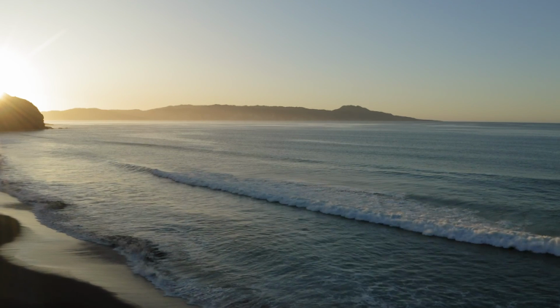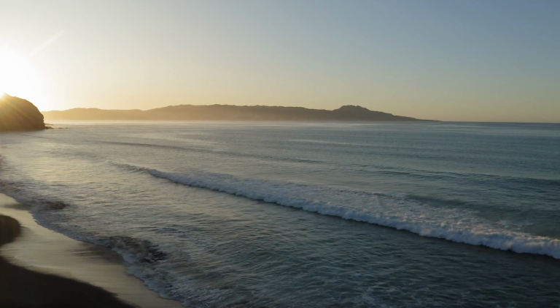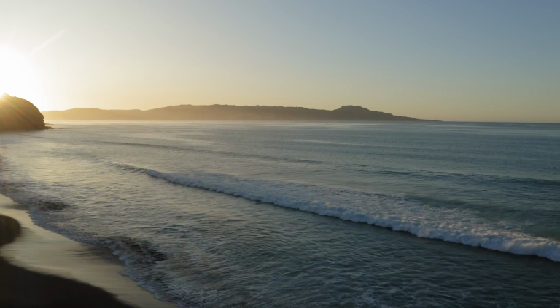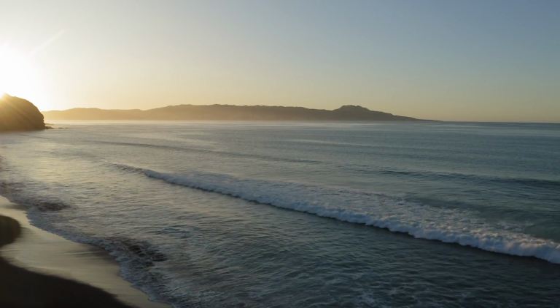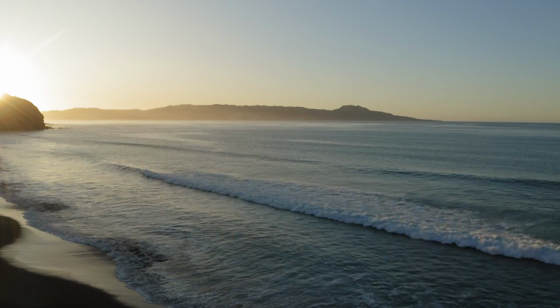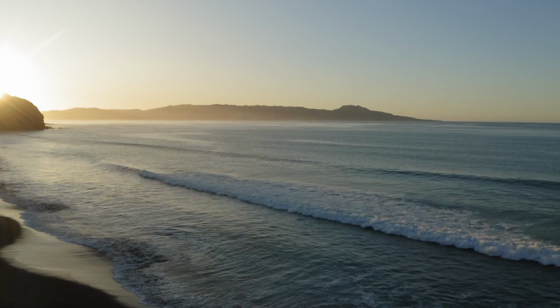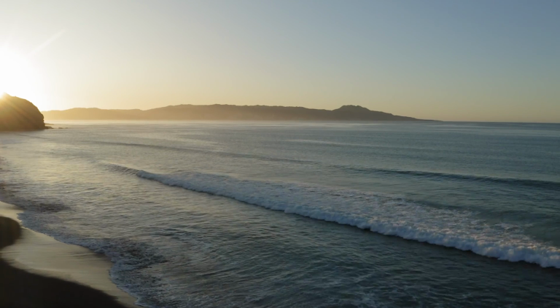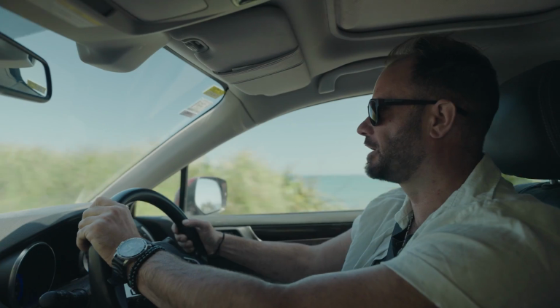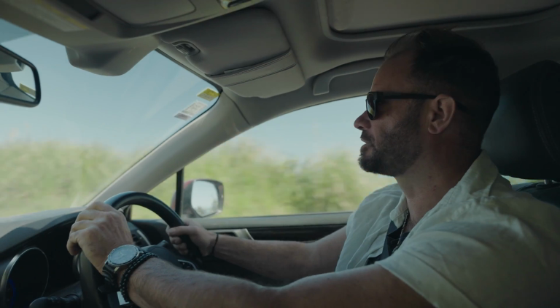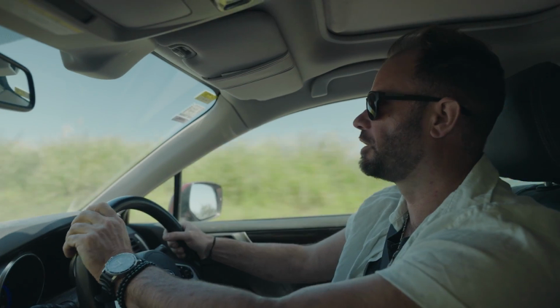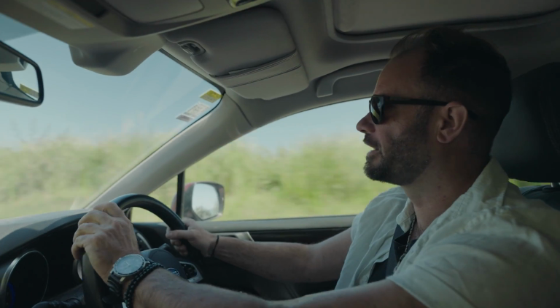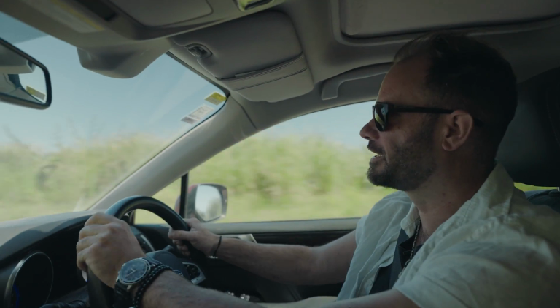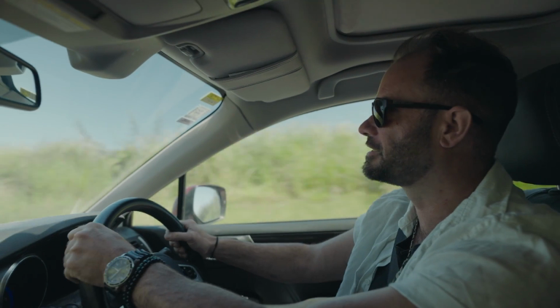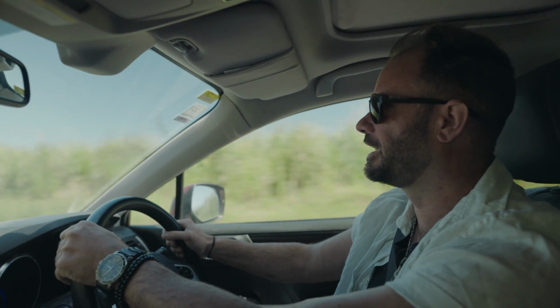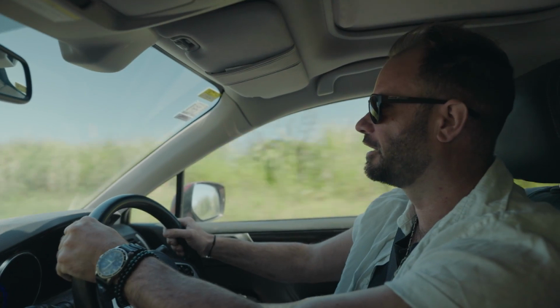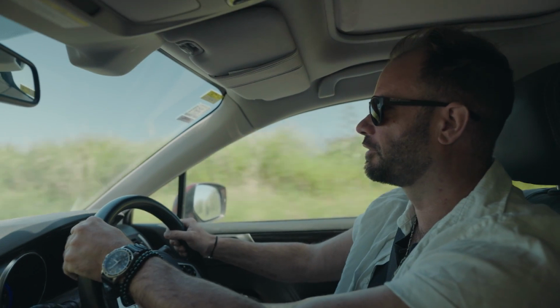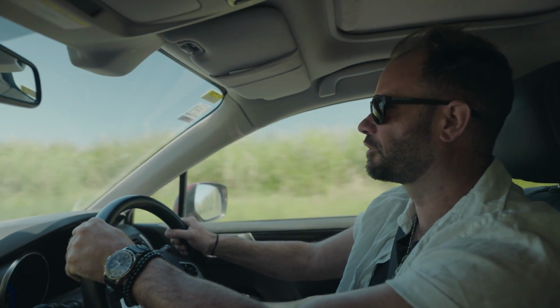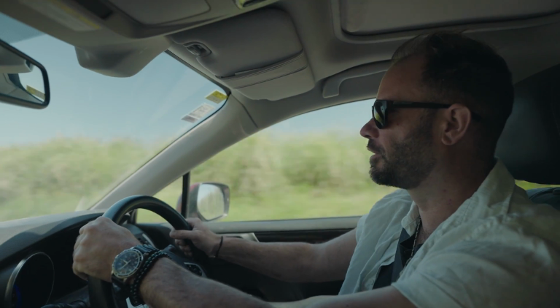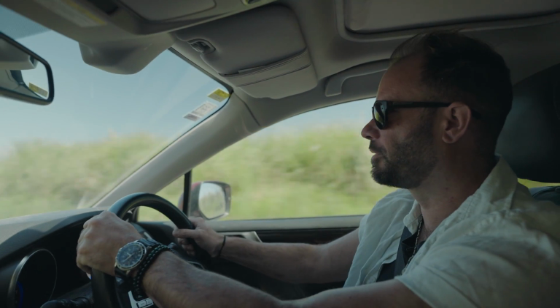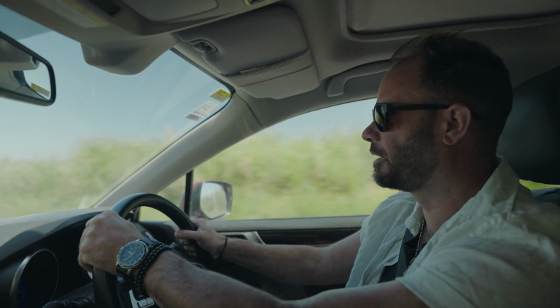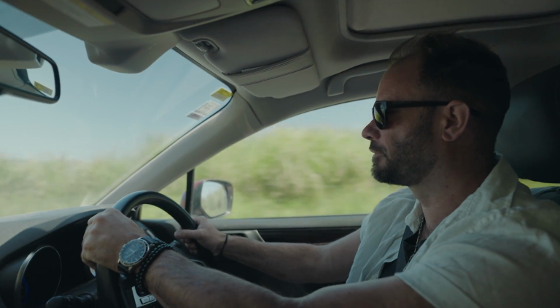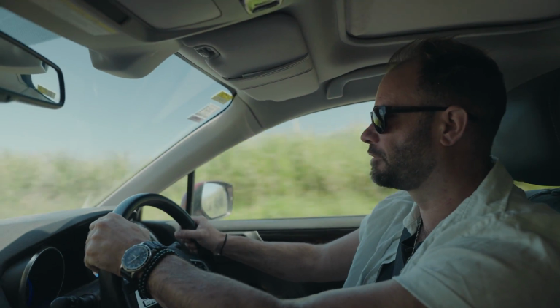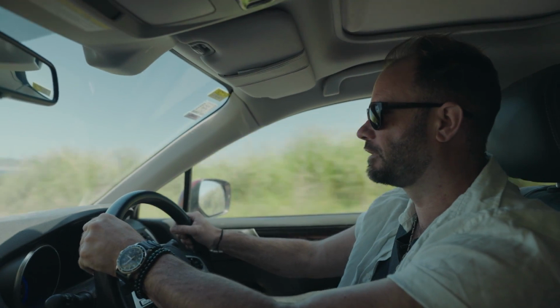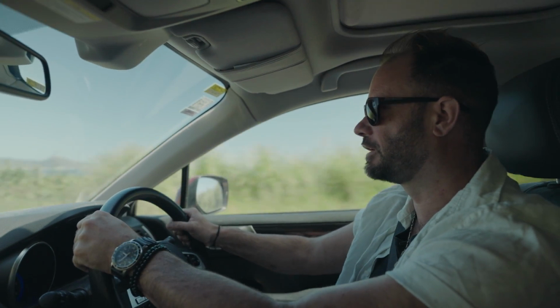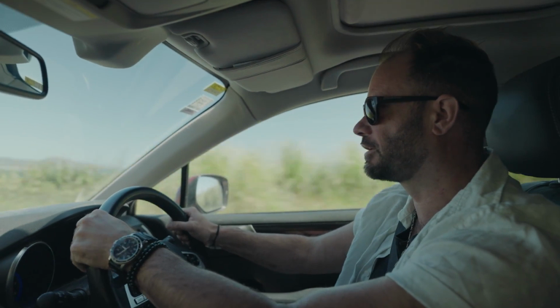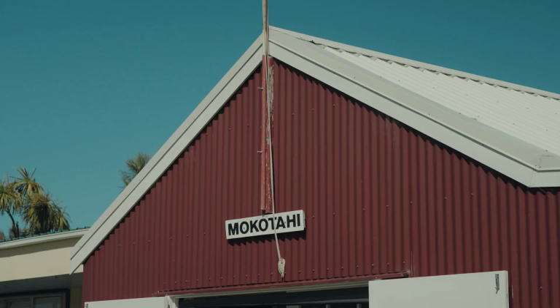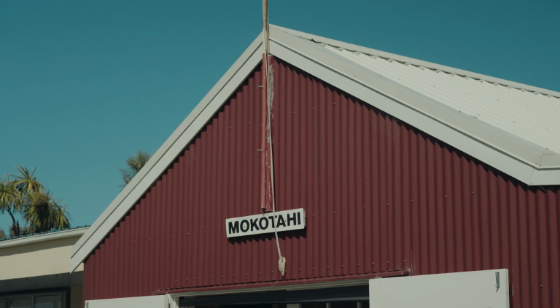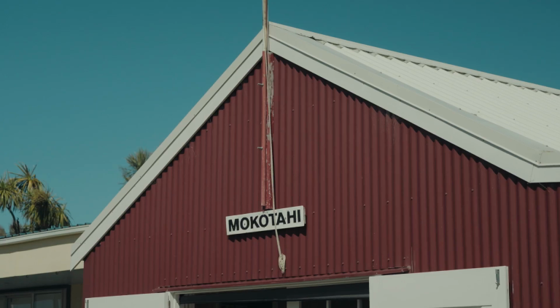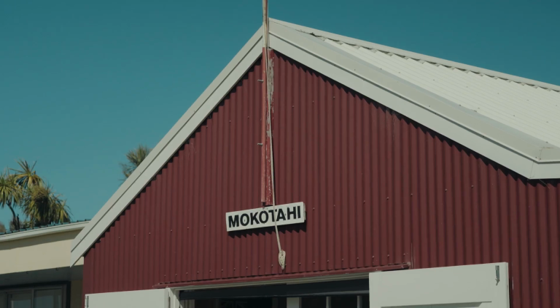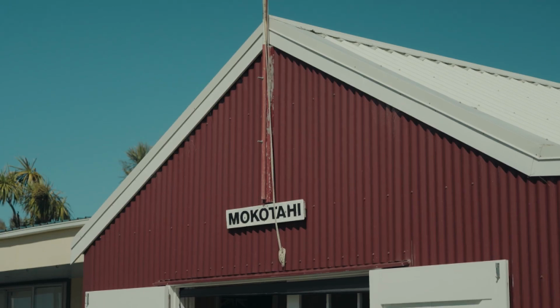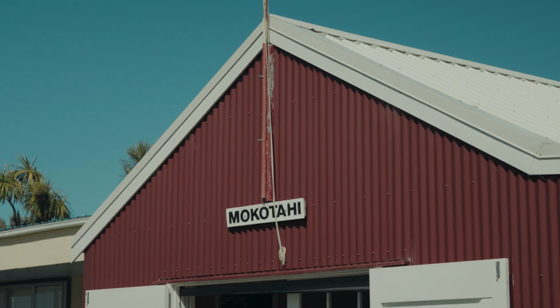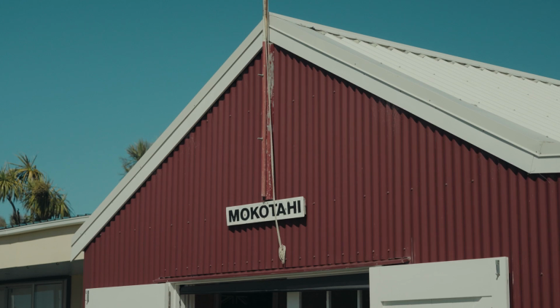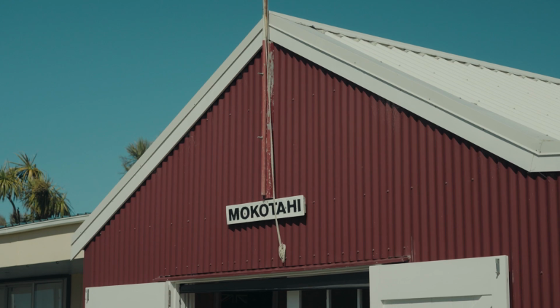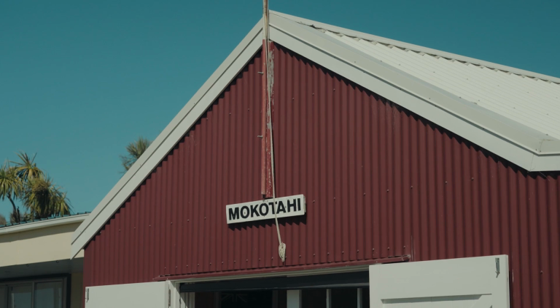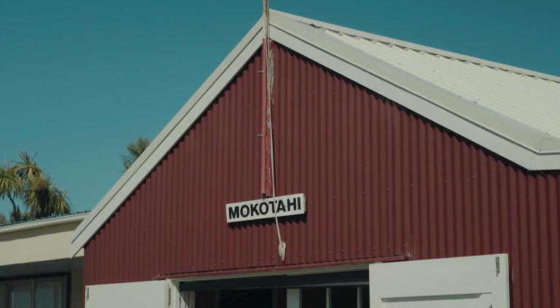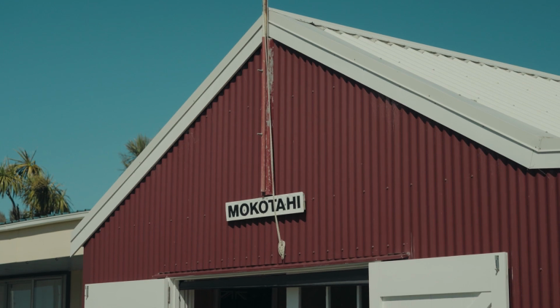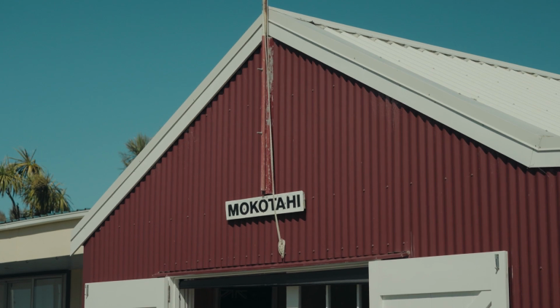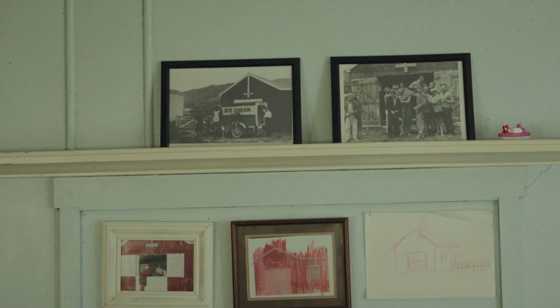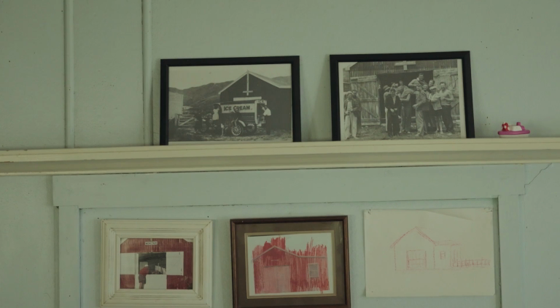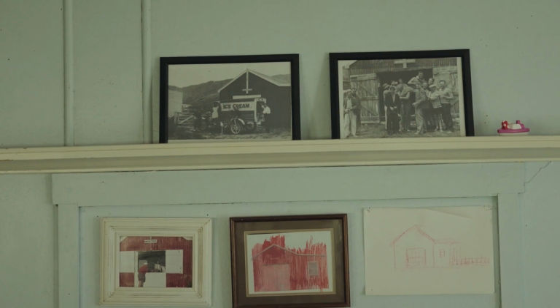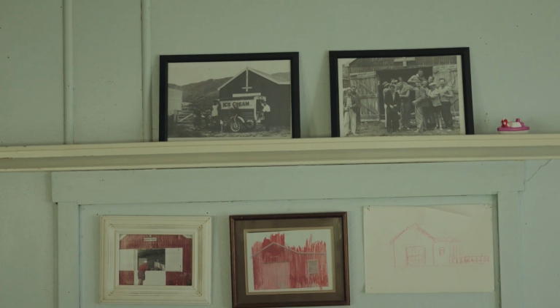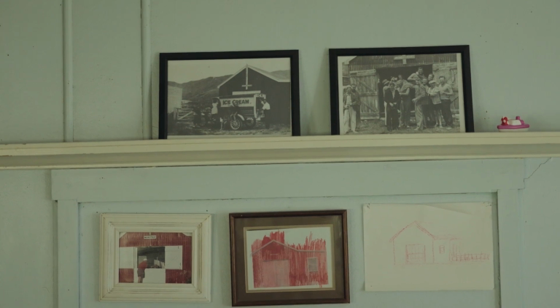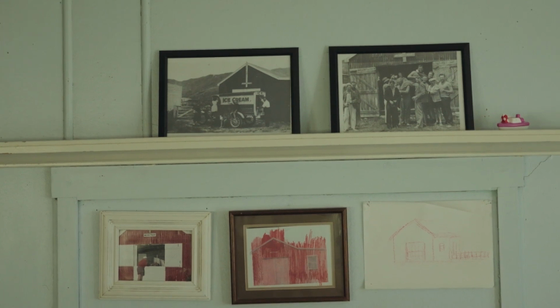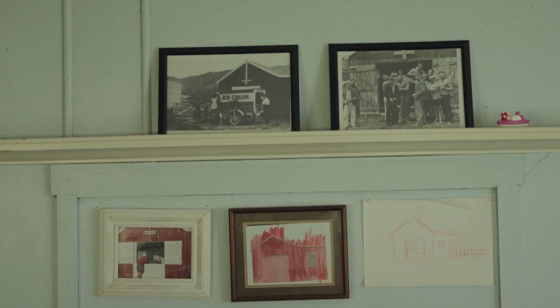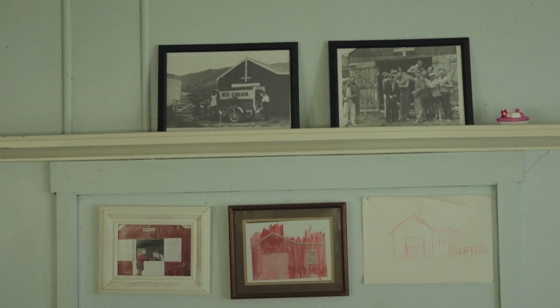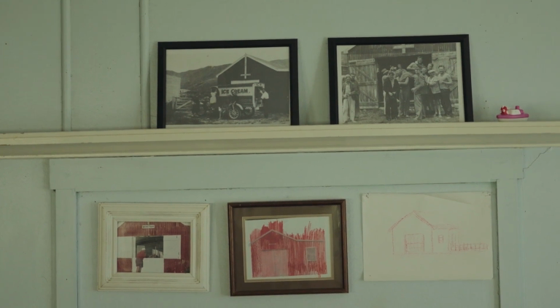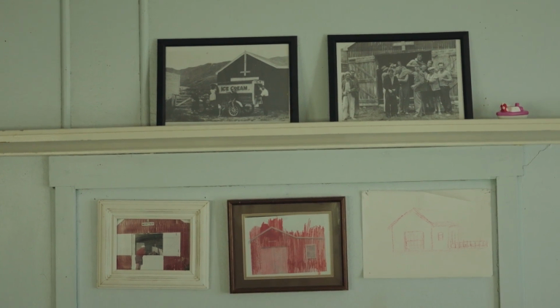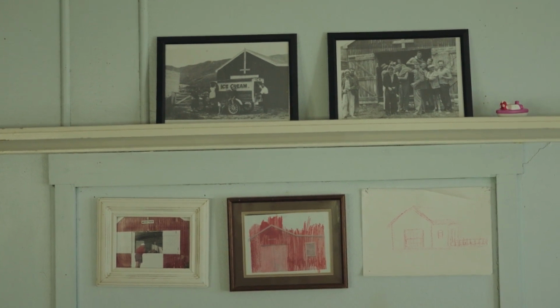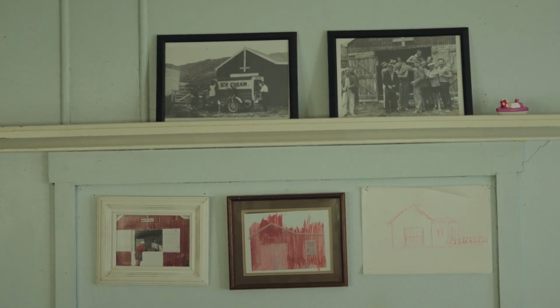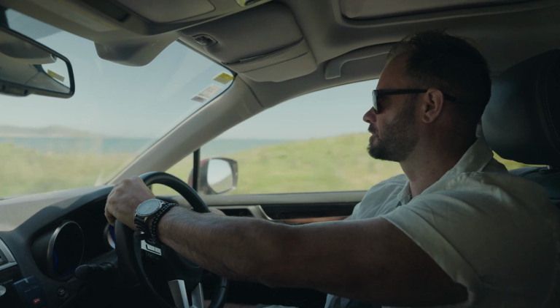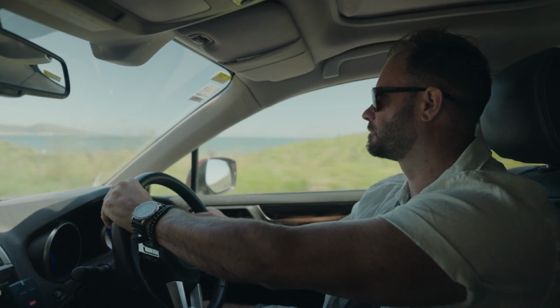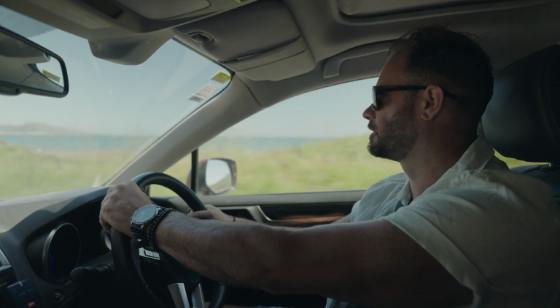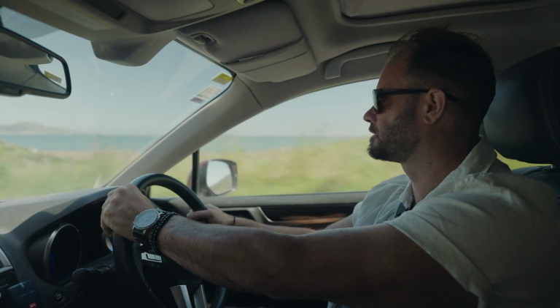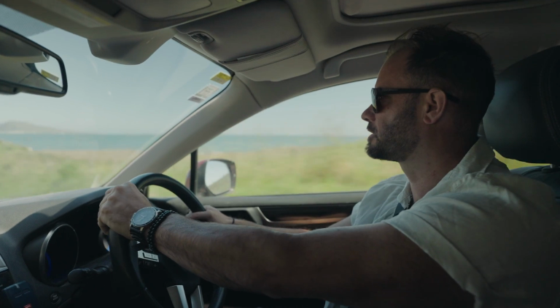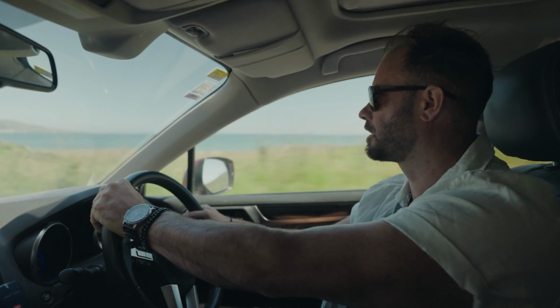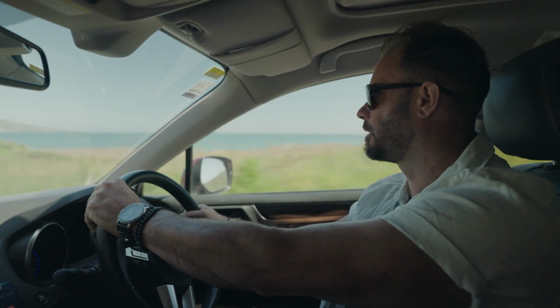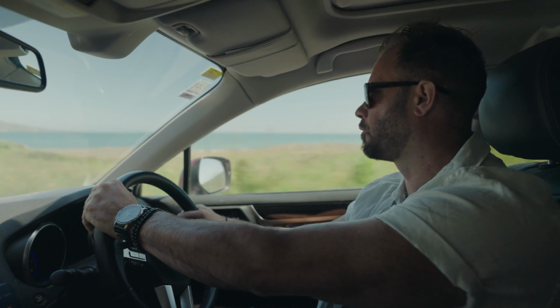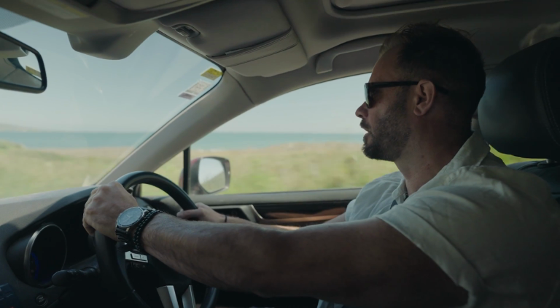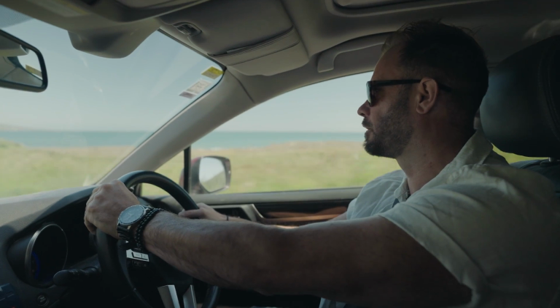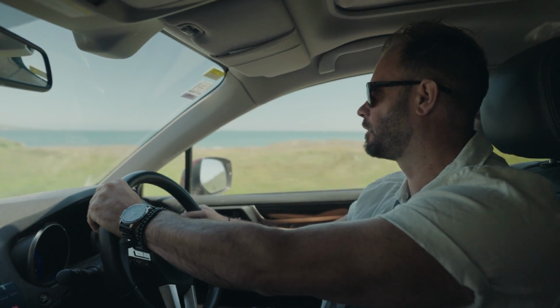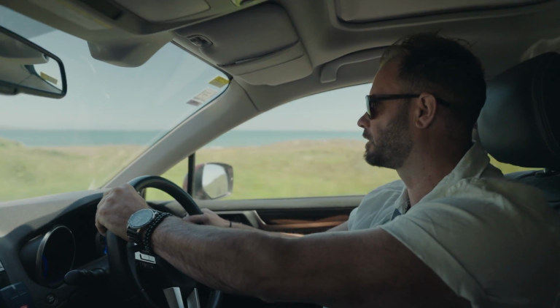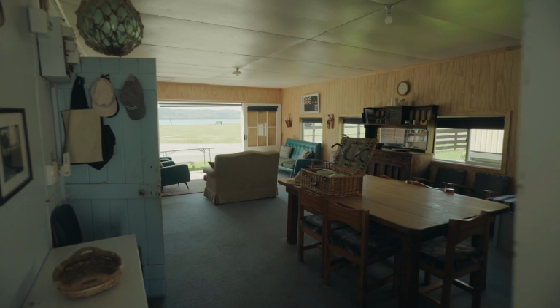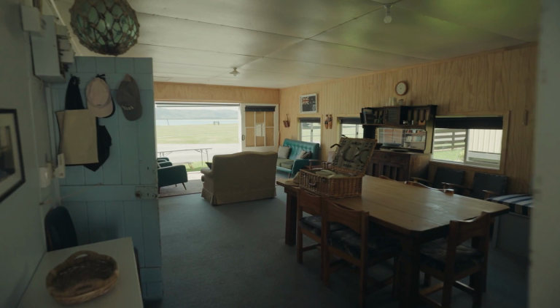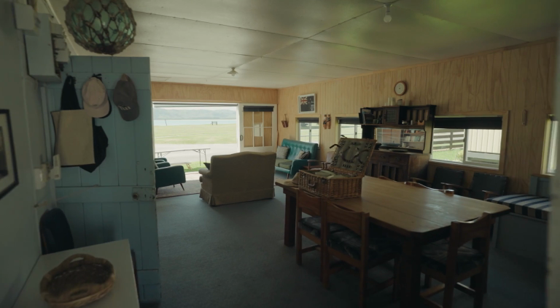Tonight we're off to a bach at Mahia town. I've got a BBQ ready to go. I've put the word out to a few mates of mine so hopefully they've got some delicious kaimoana waiting for me.